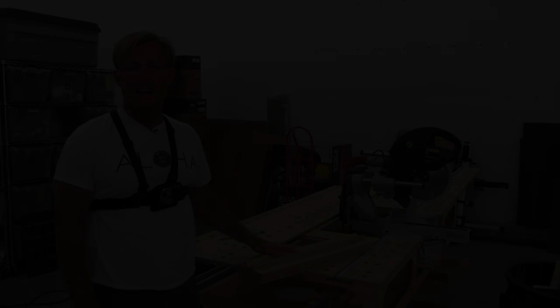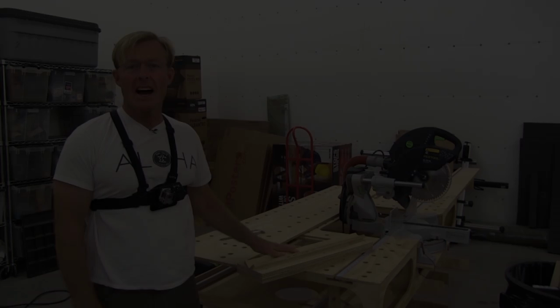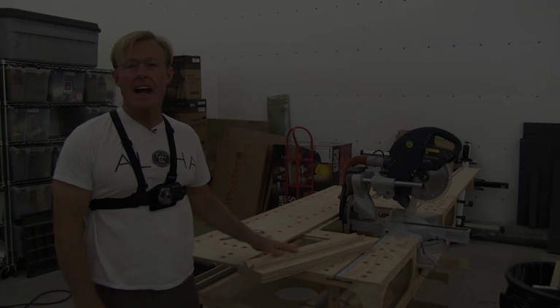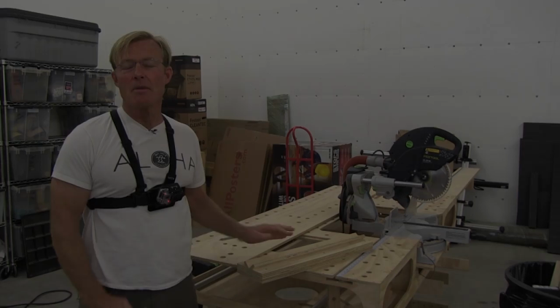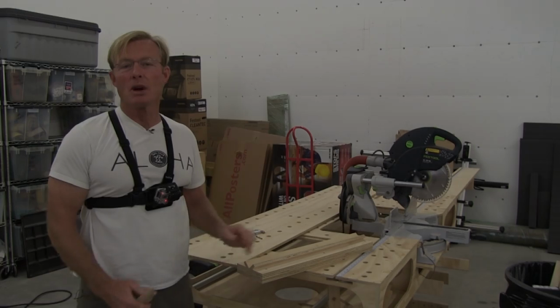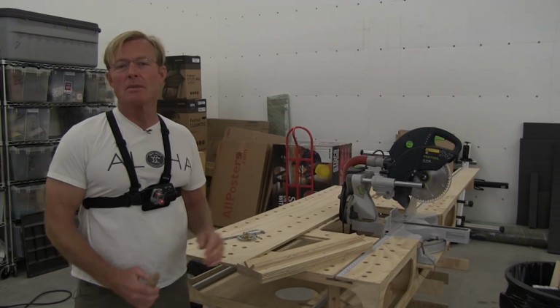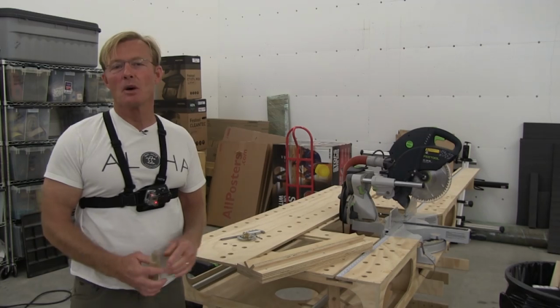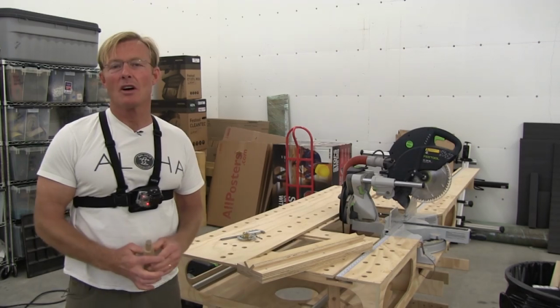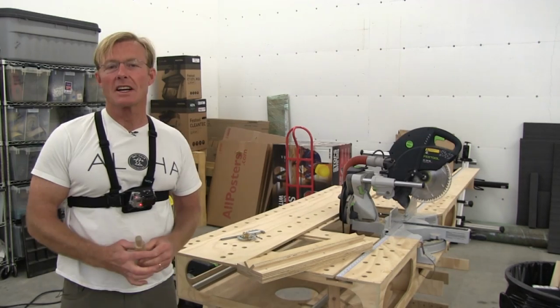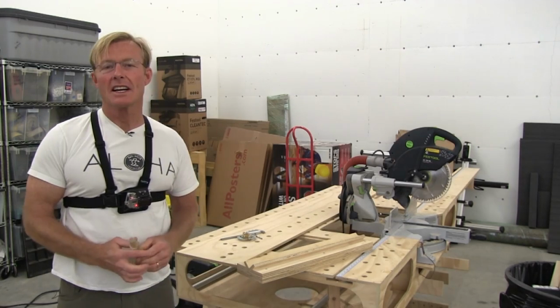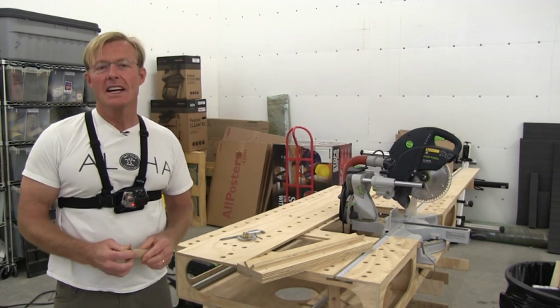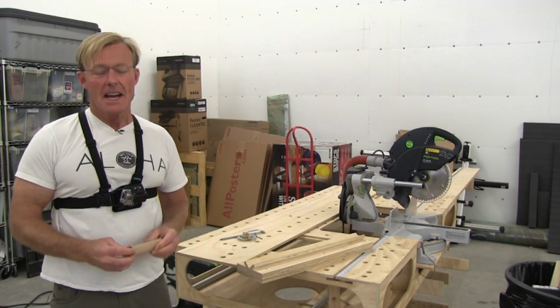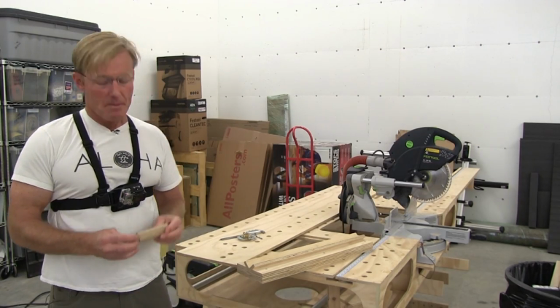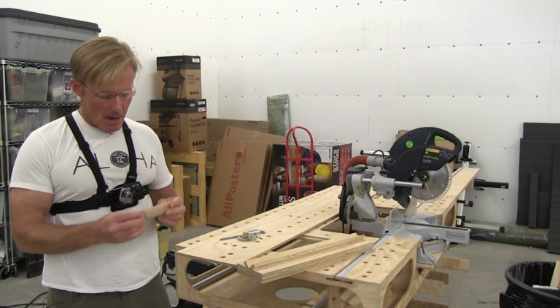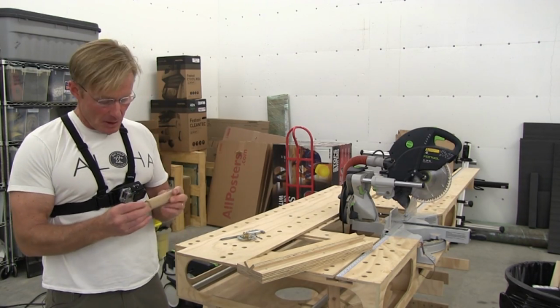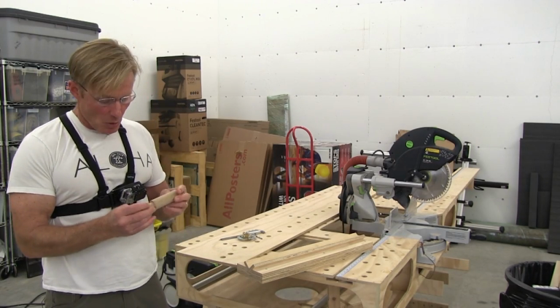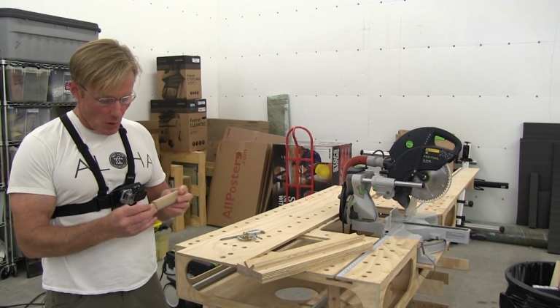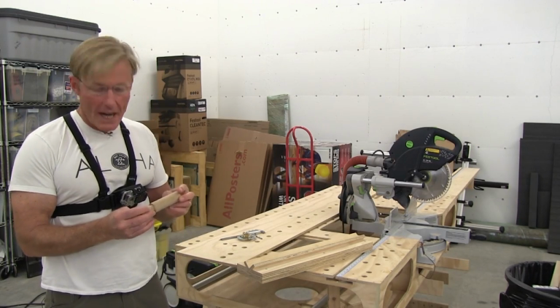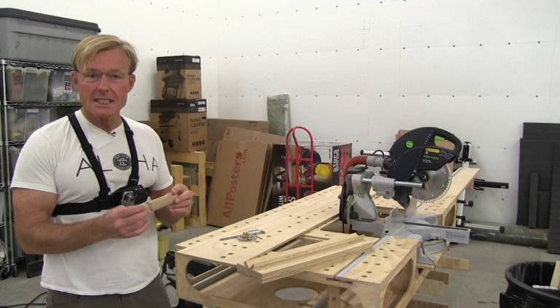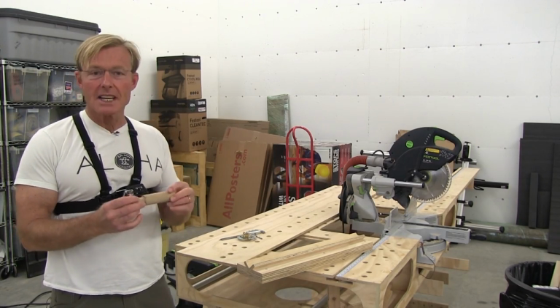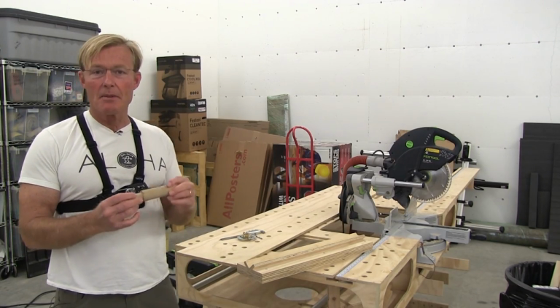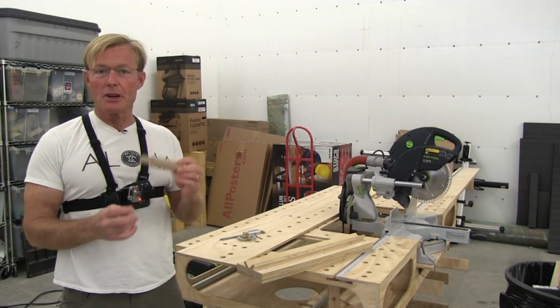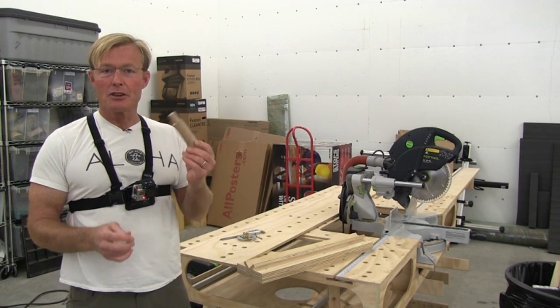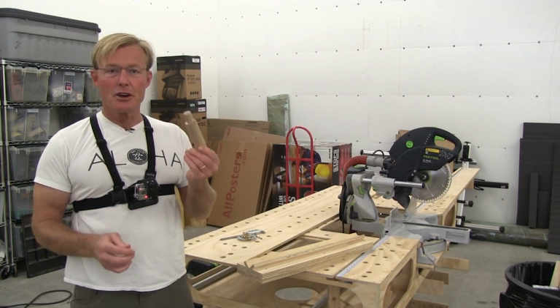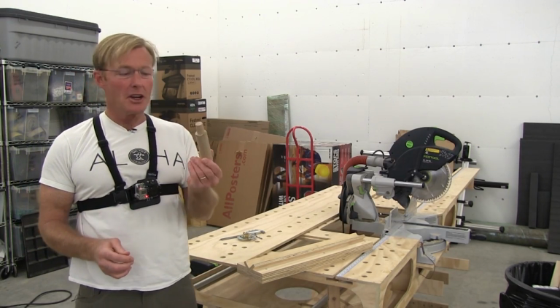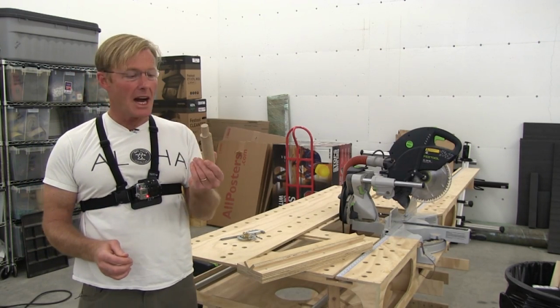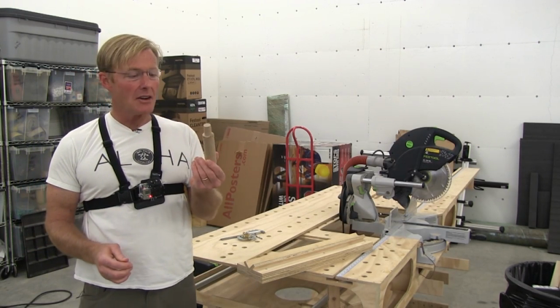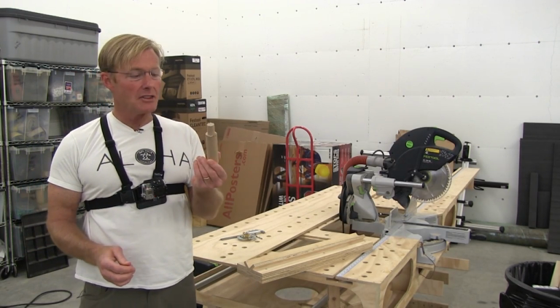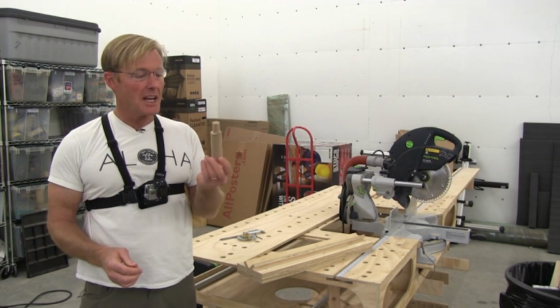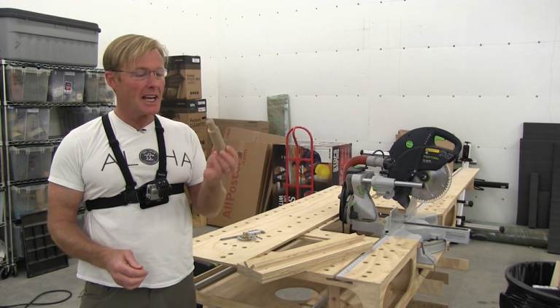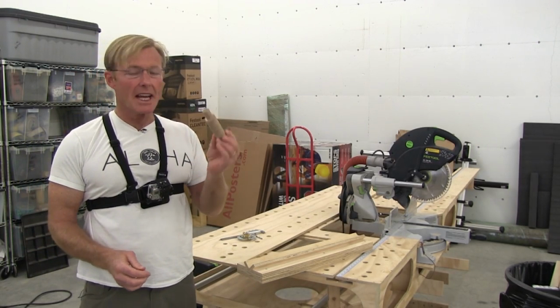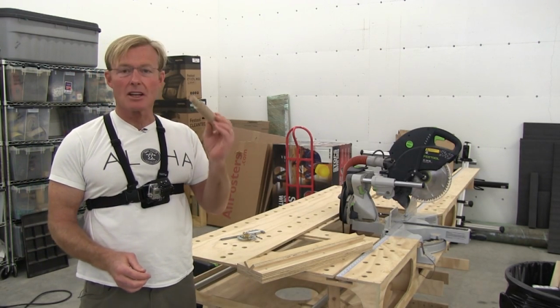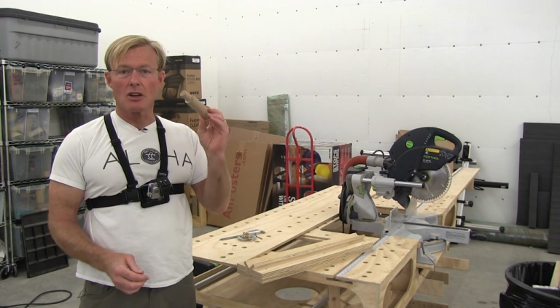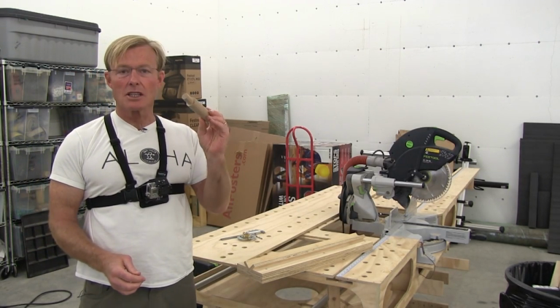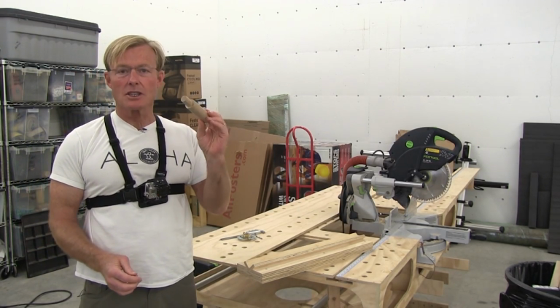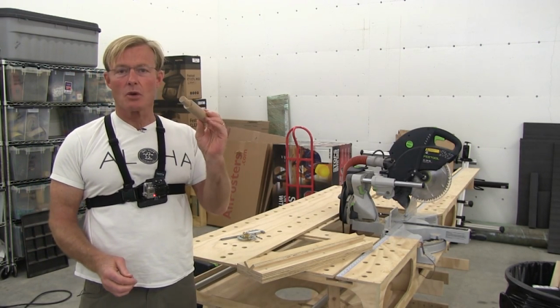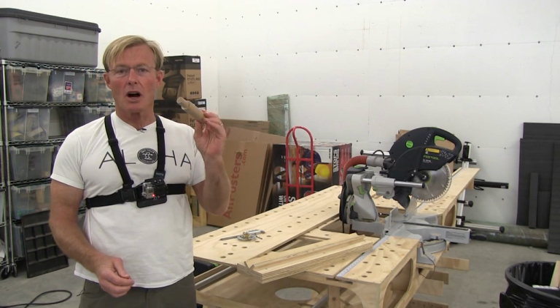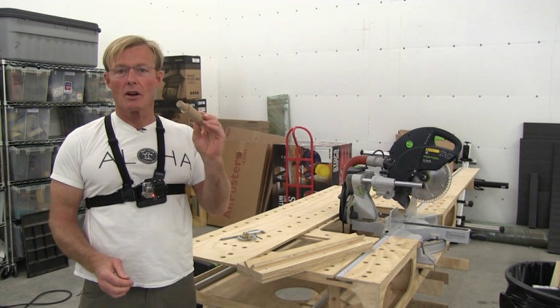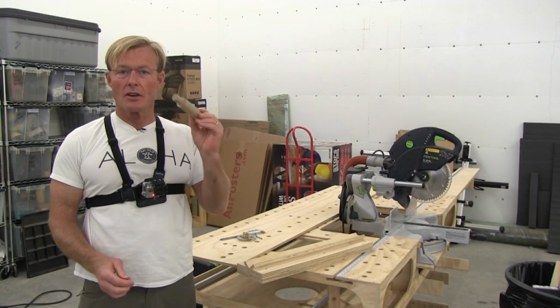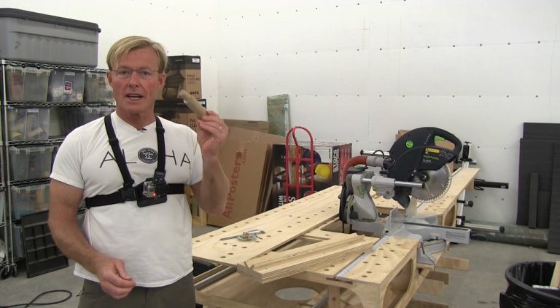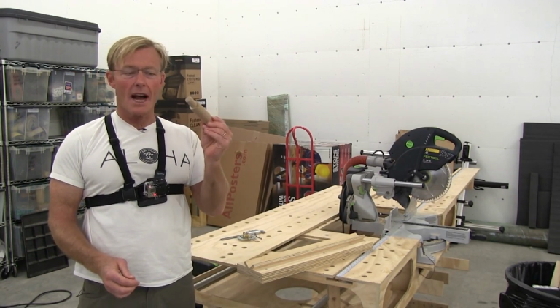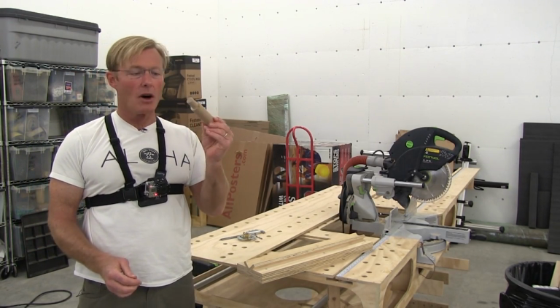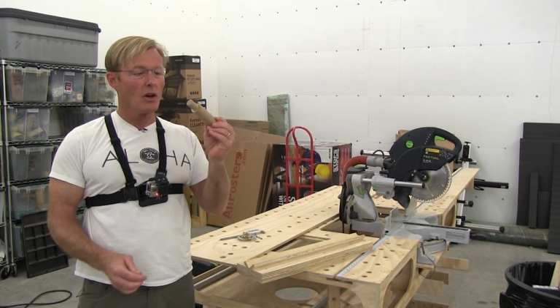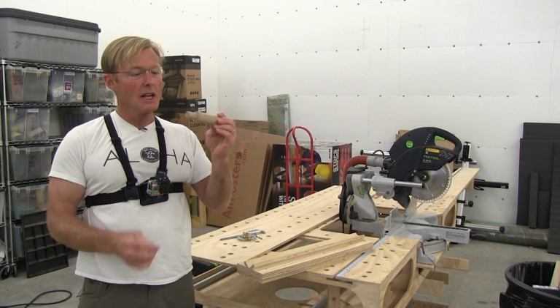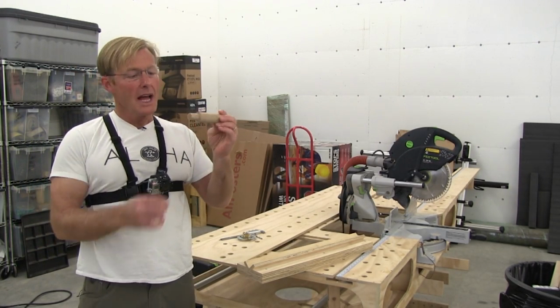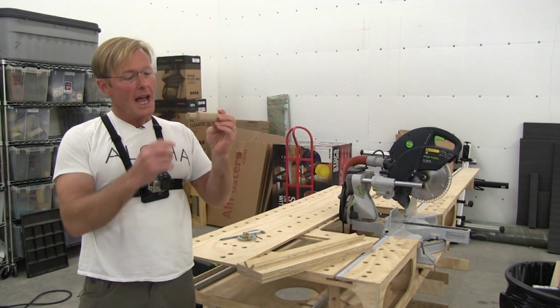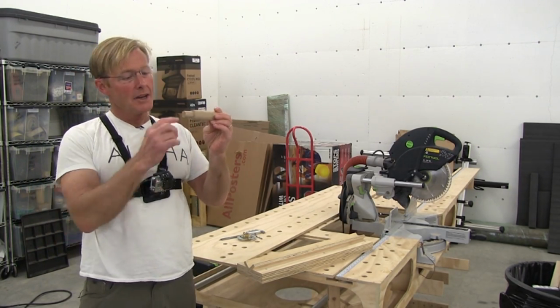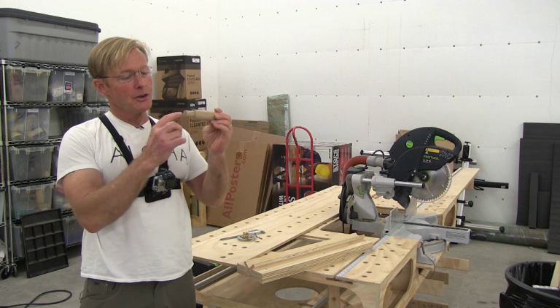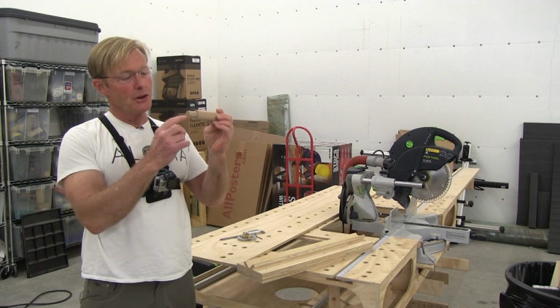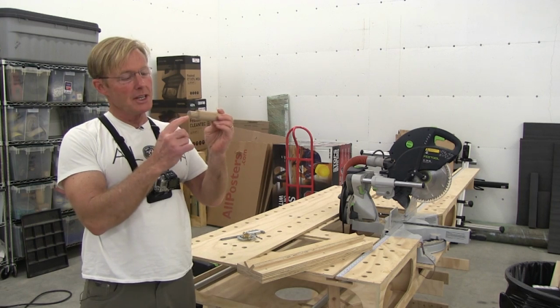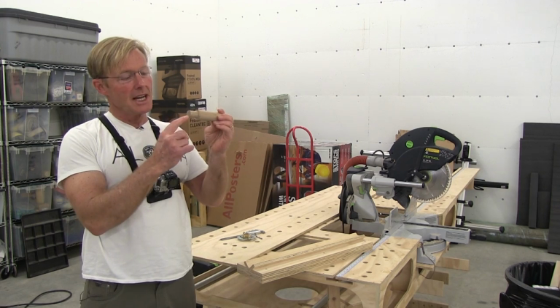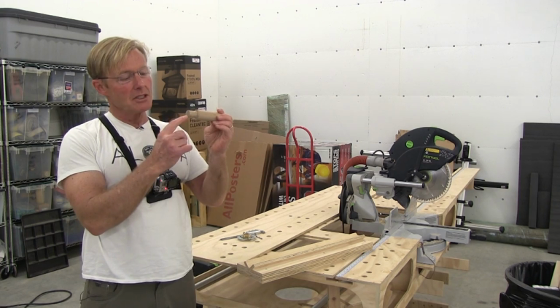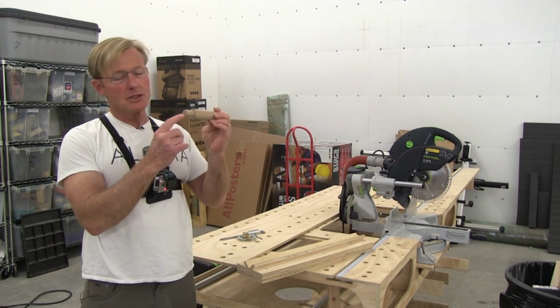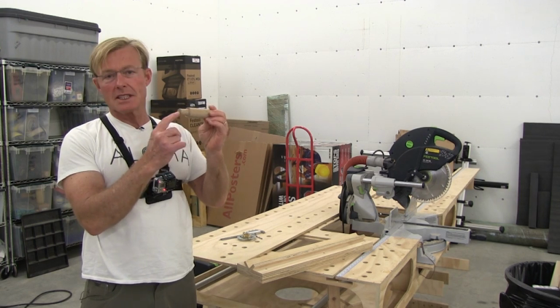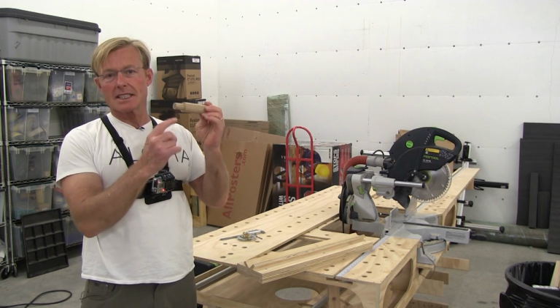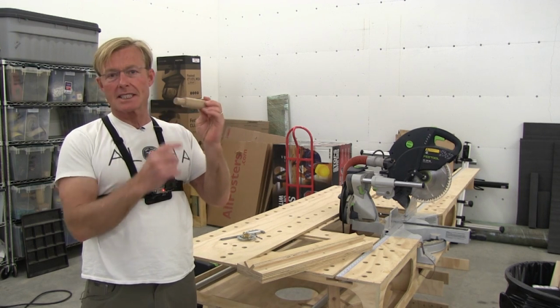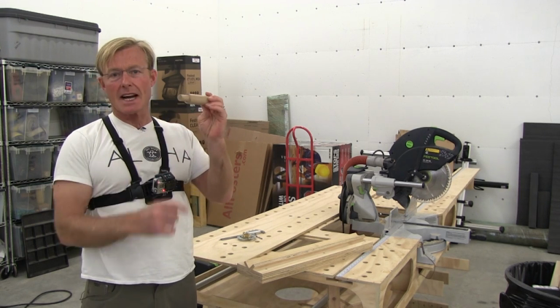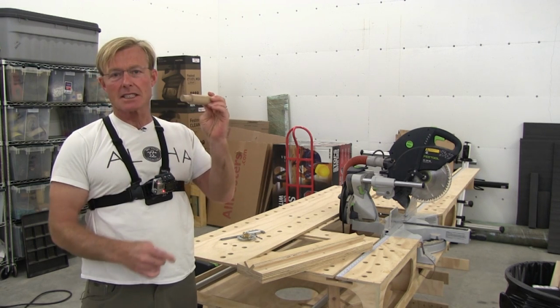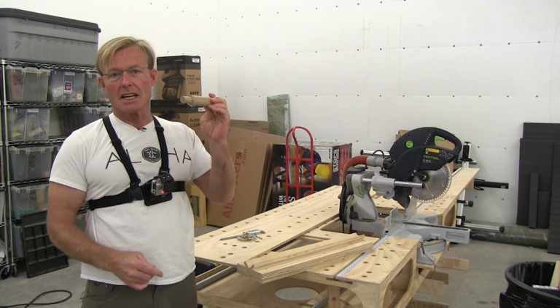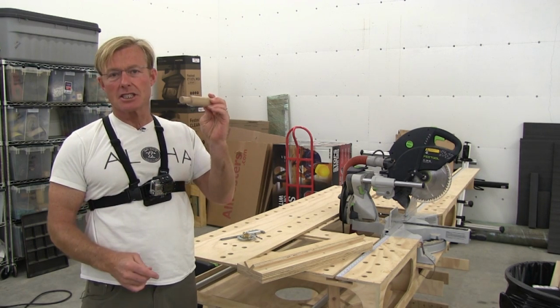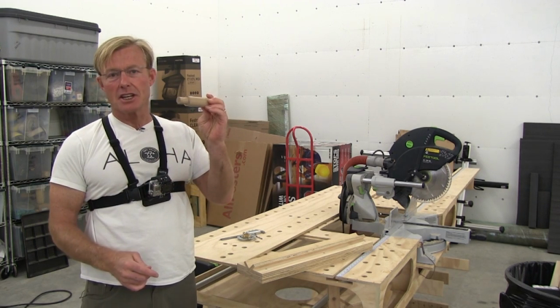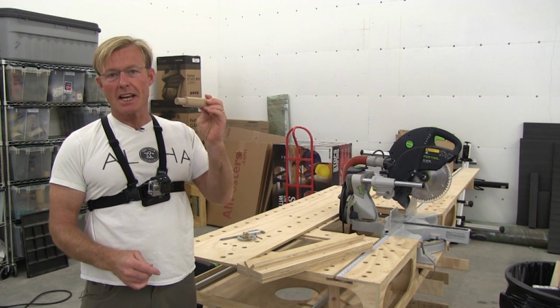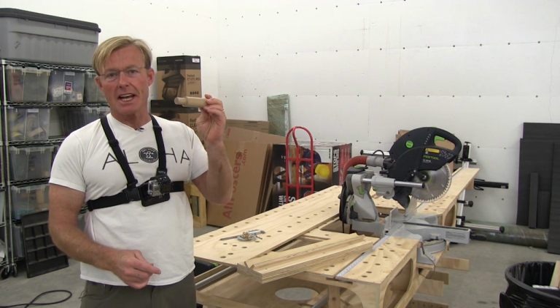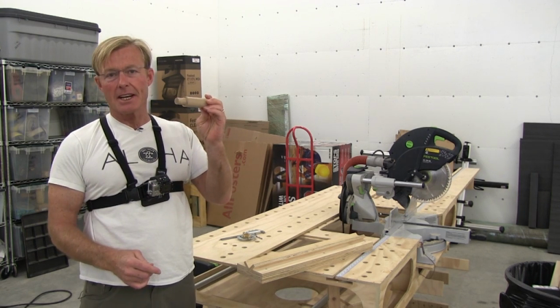Hi, I'm Ron Palk, and by request I'm going to show you how to take a closet rod or dowel and turn it down to the exact size you need.